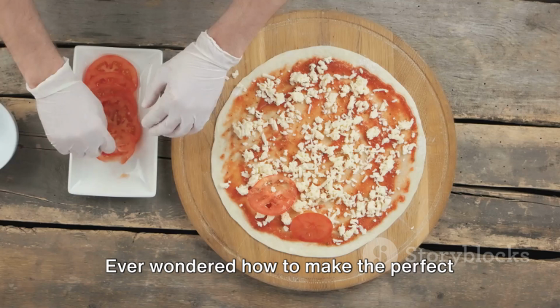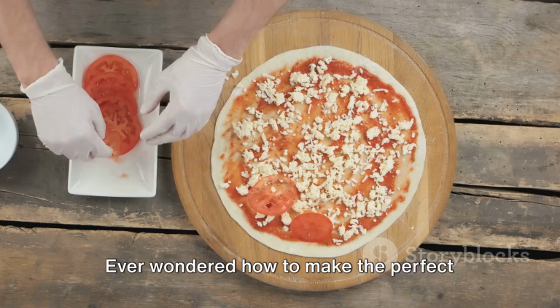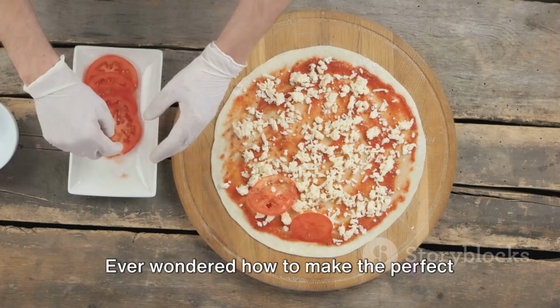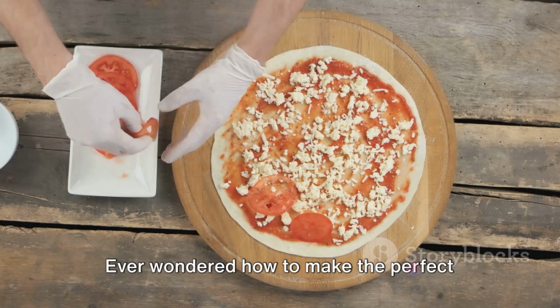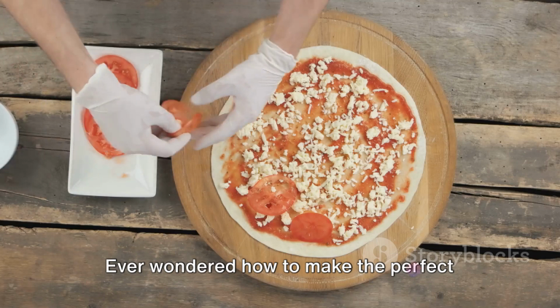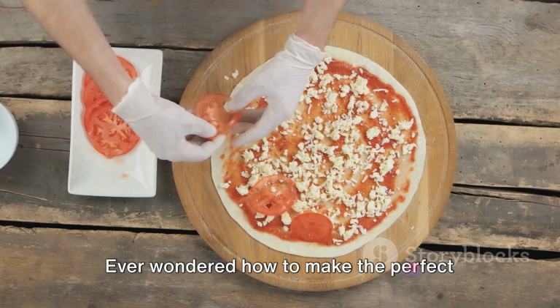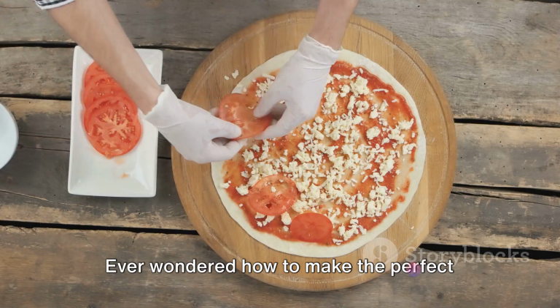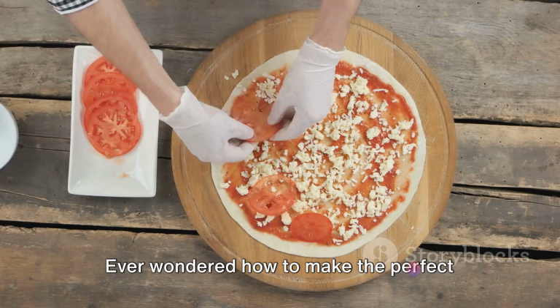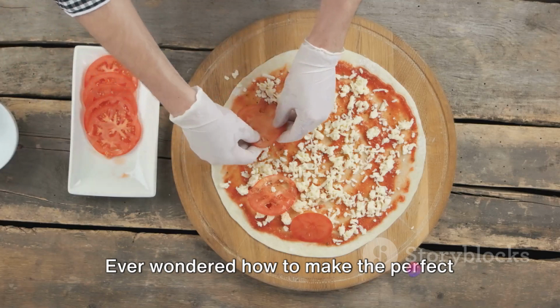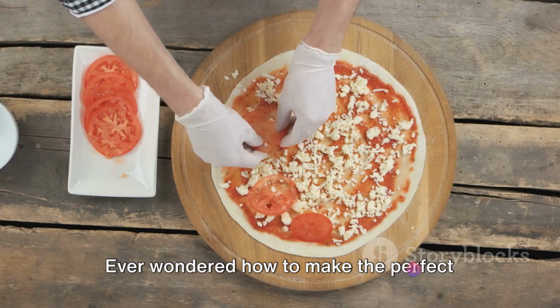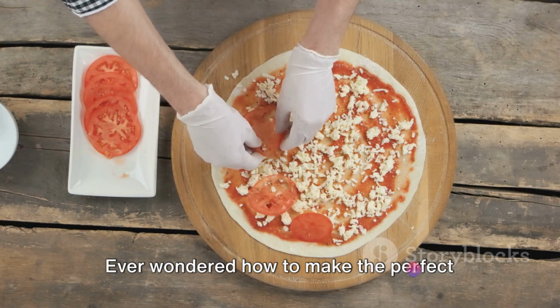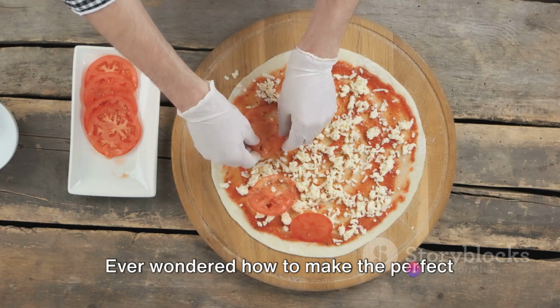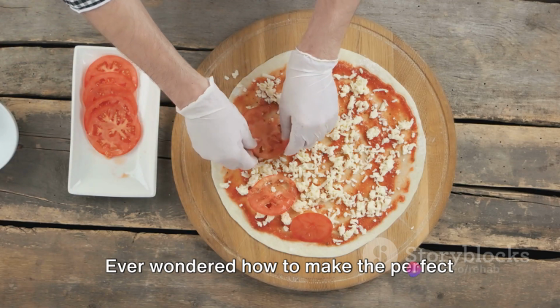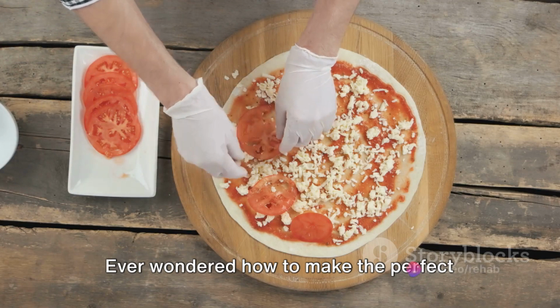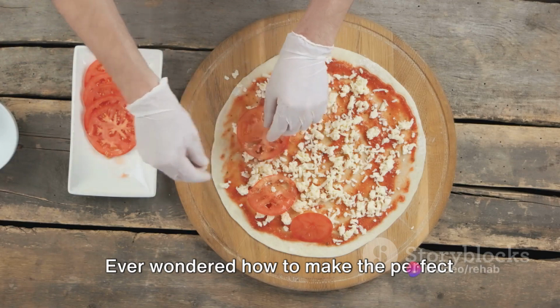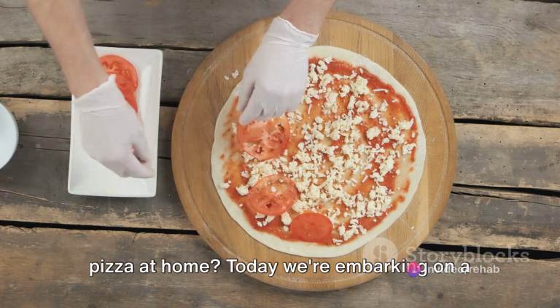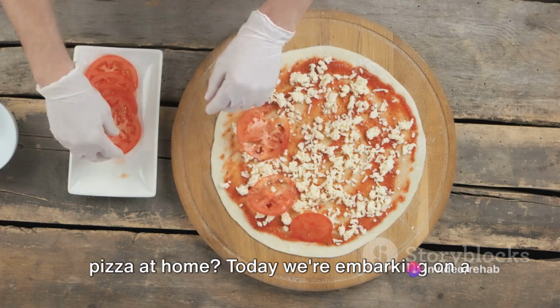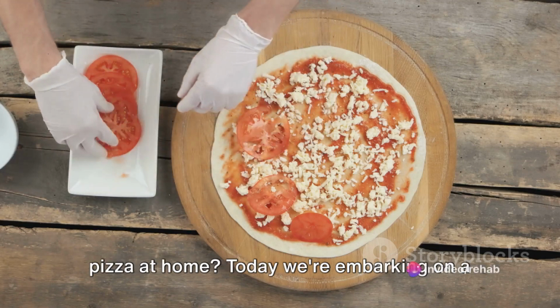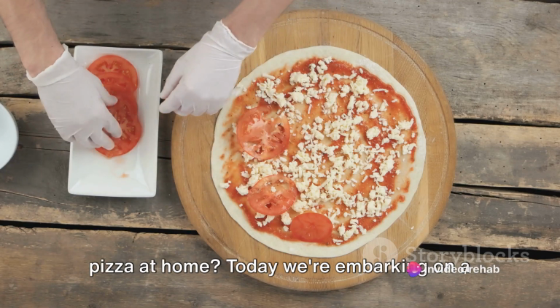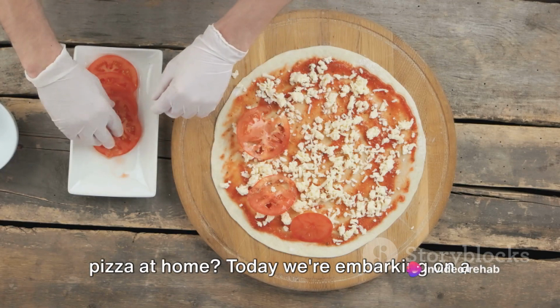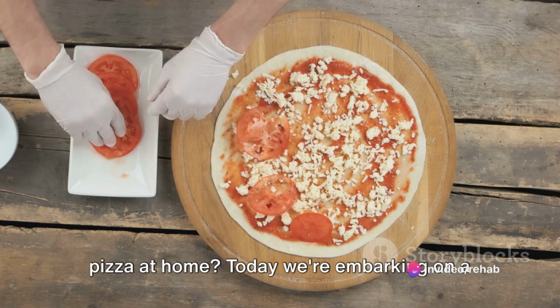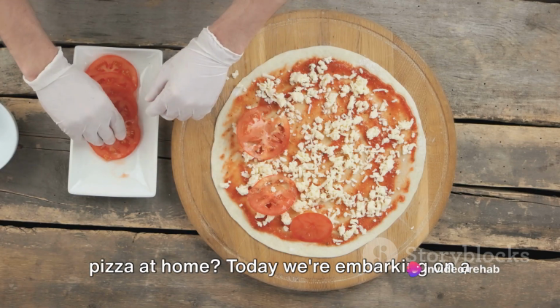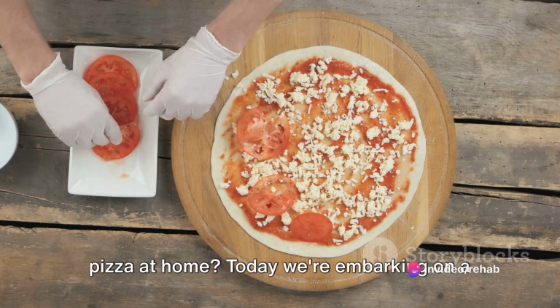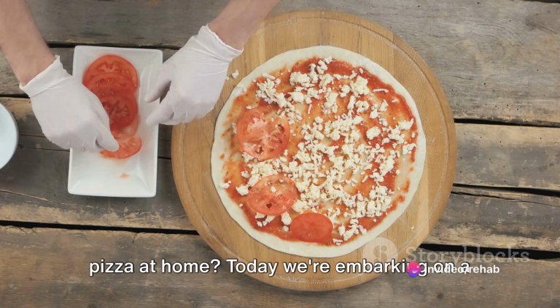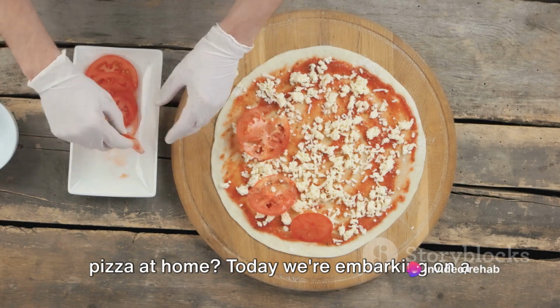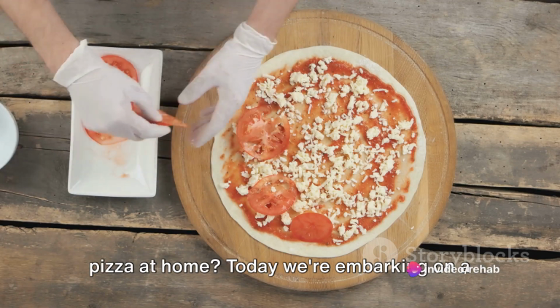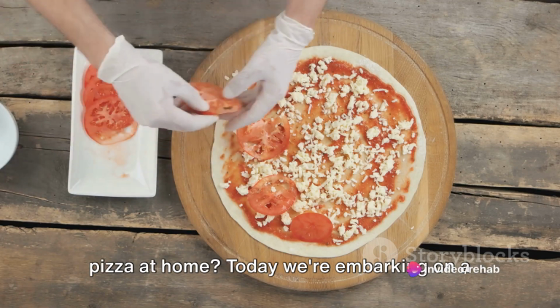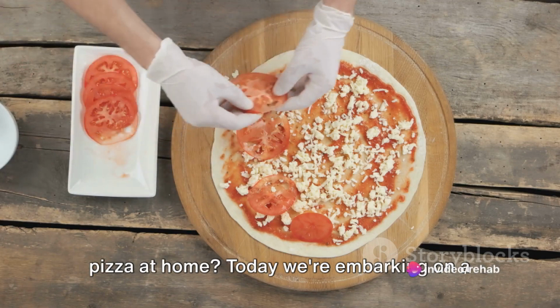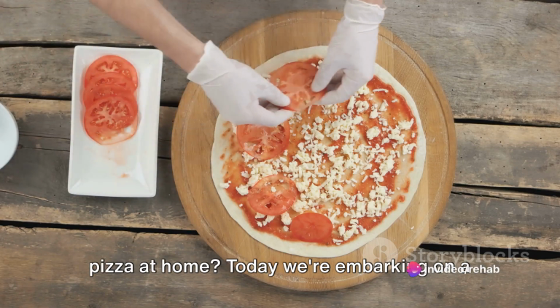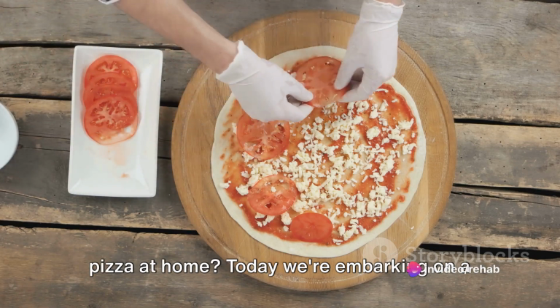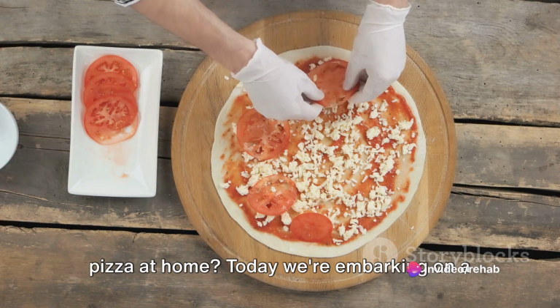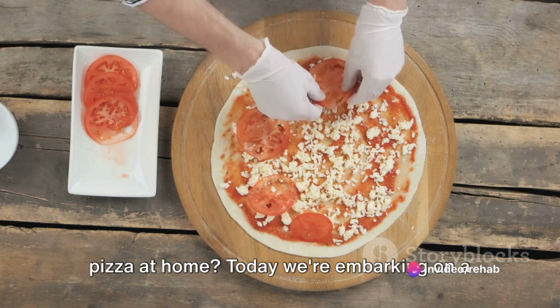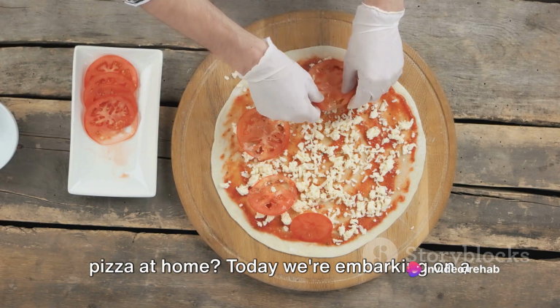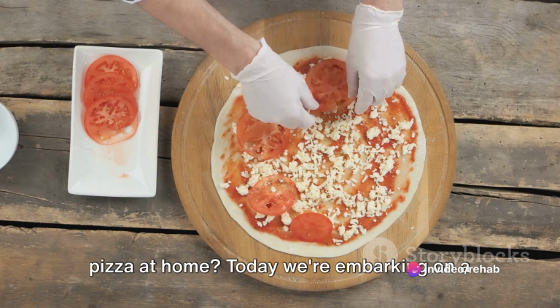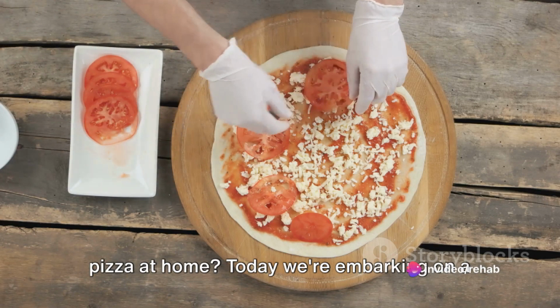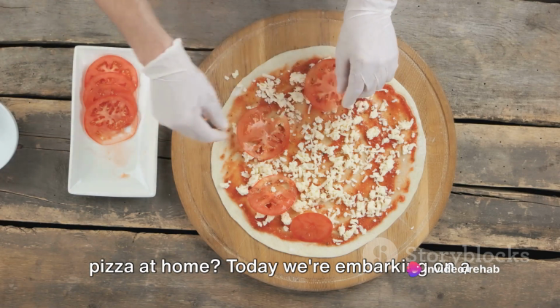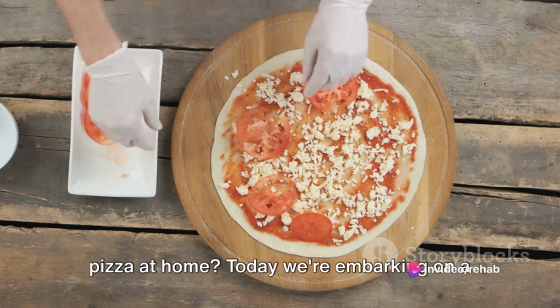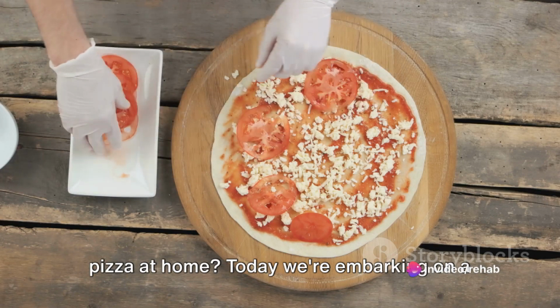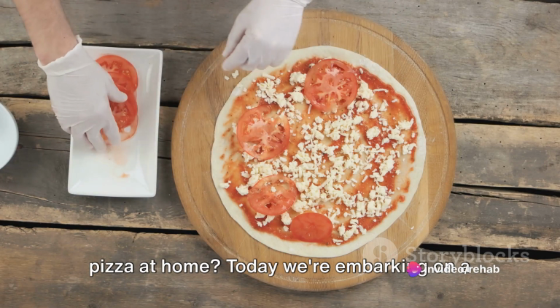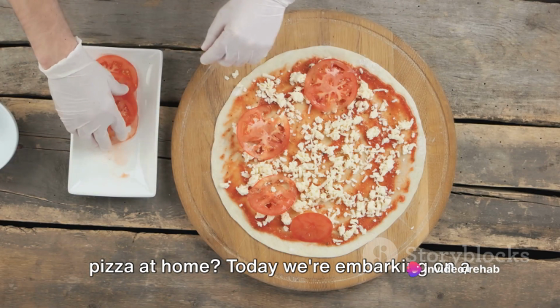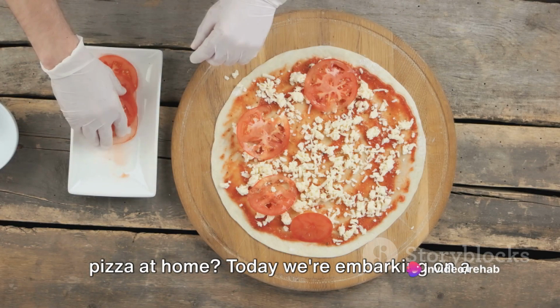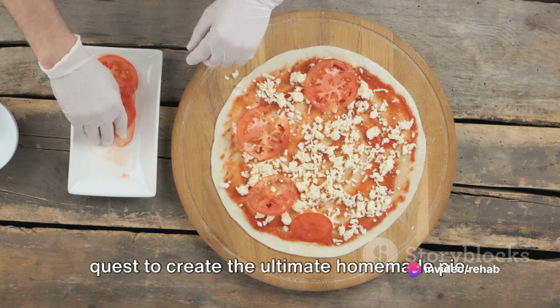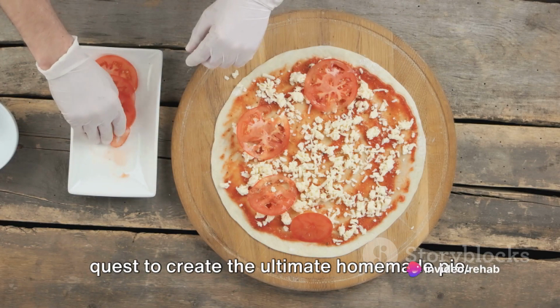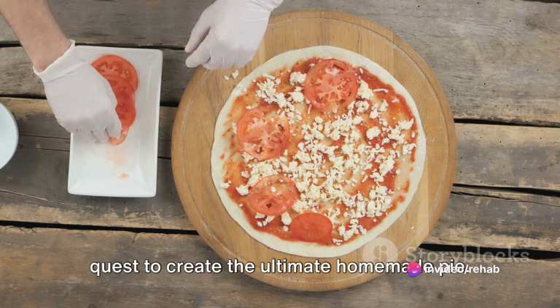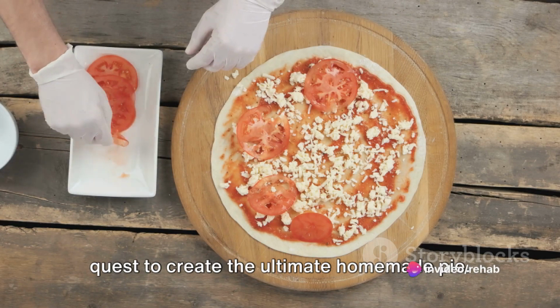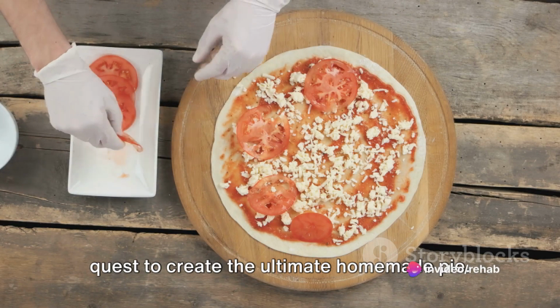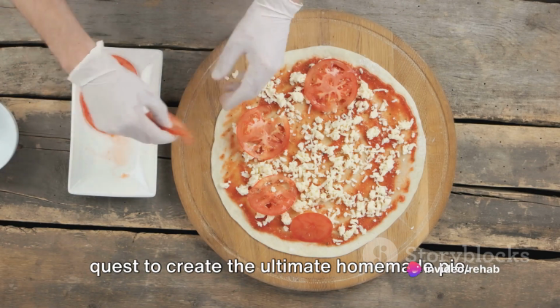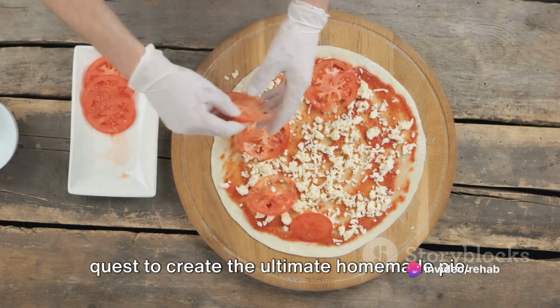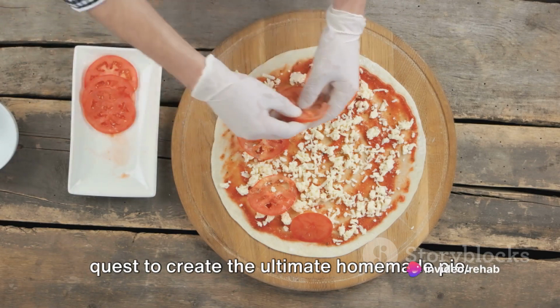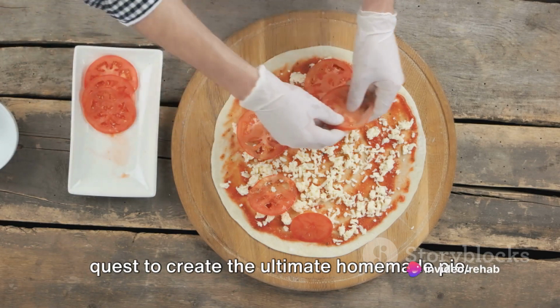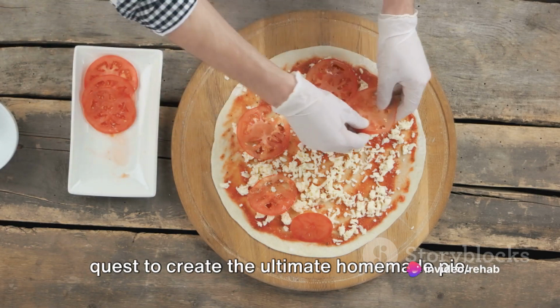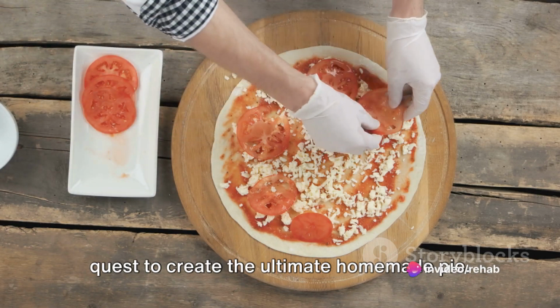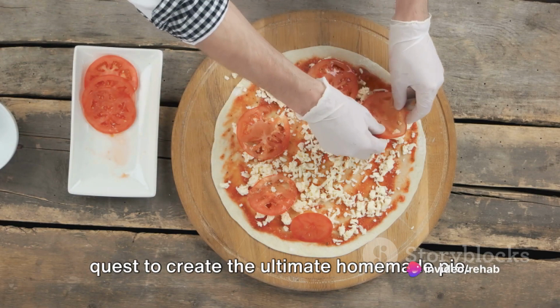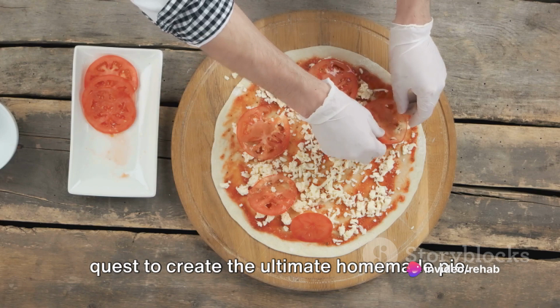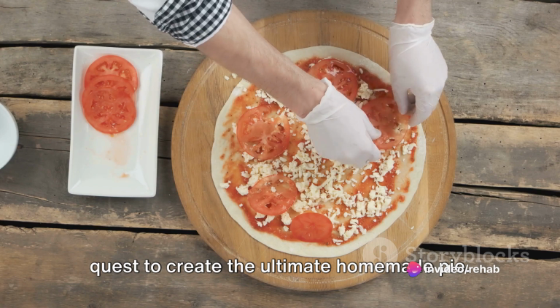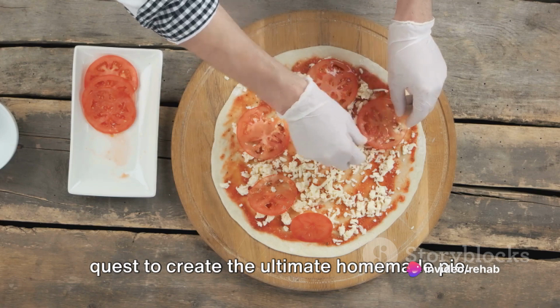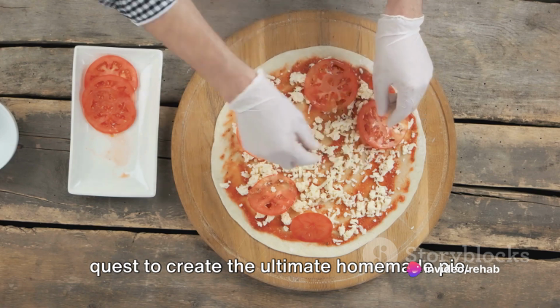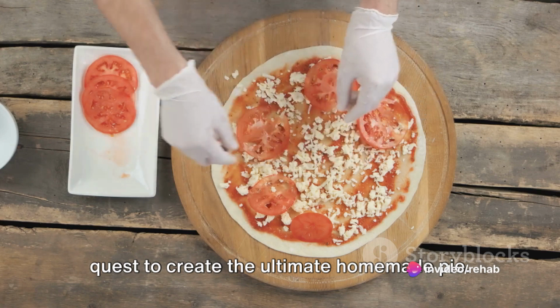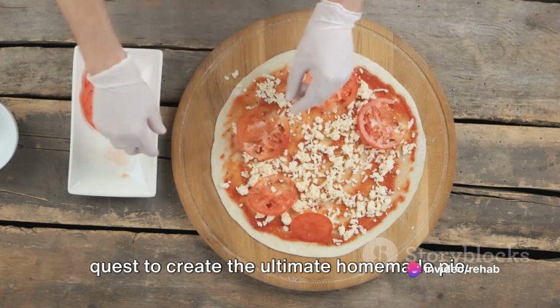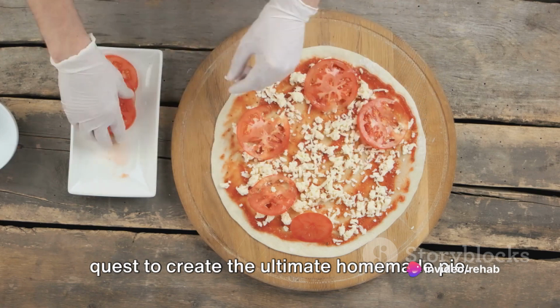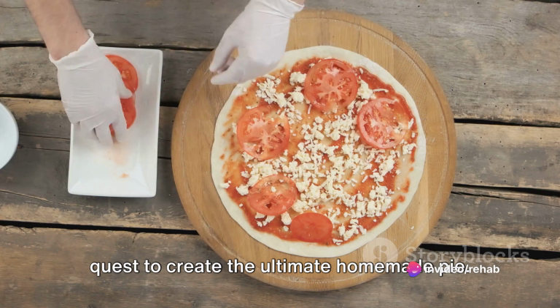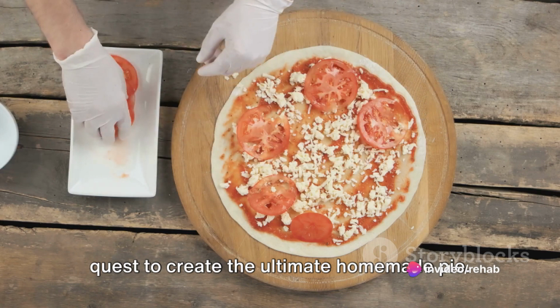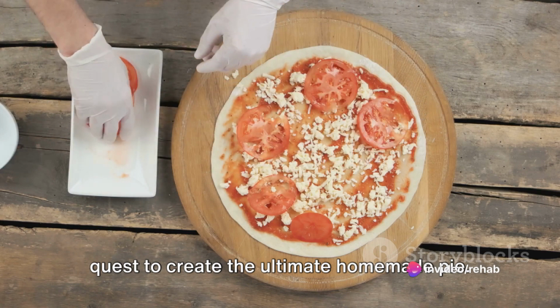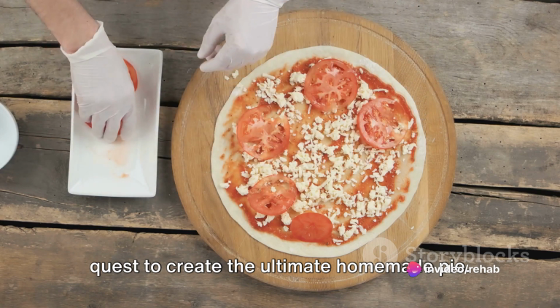Ever wondered how to make the perfect pizza at home? Today we're embarking on a quest to create the ultimate homemade pie.